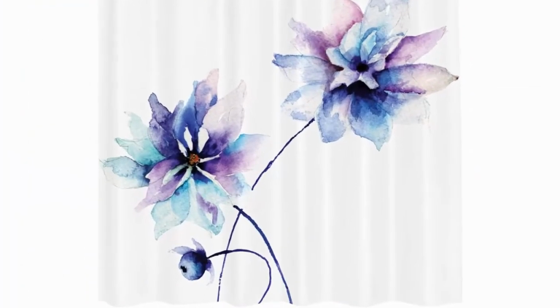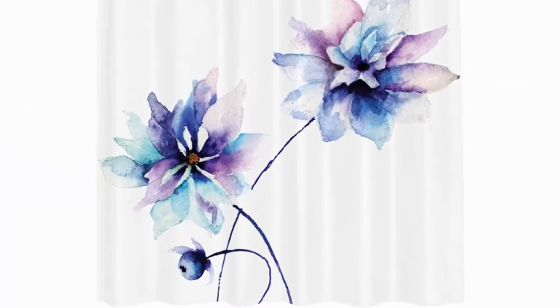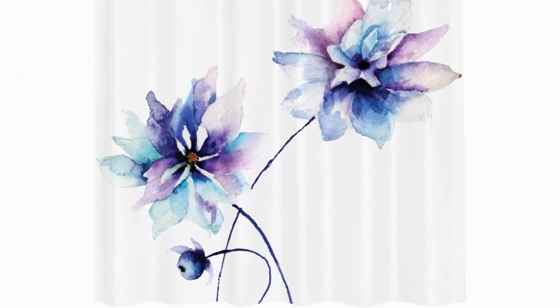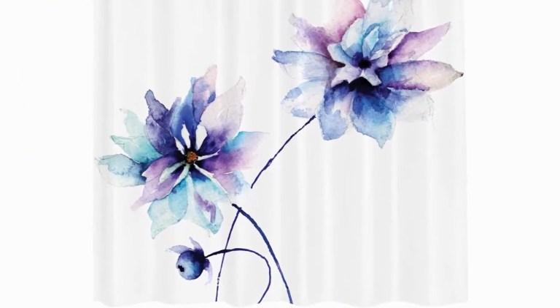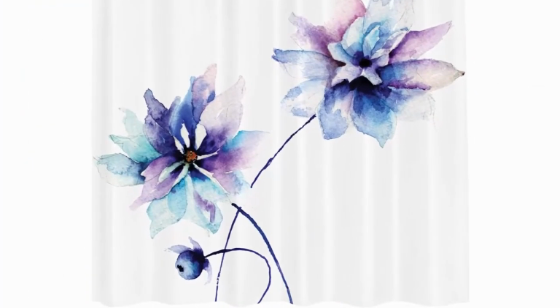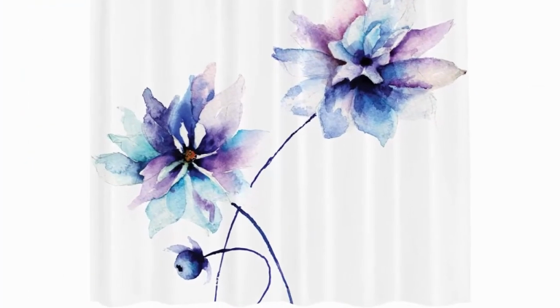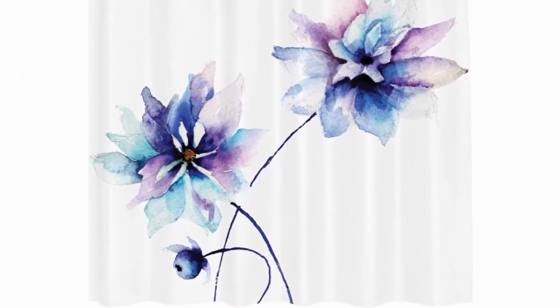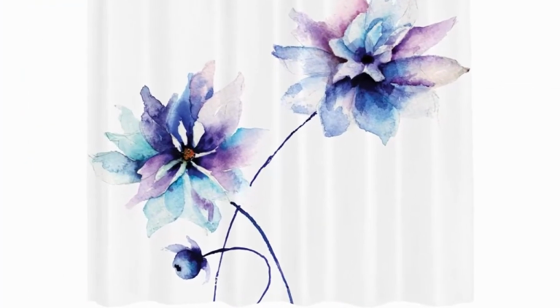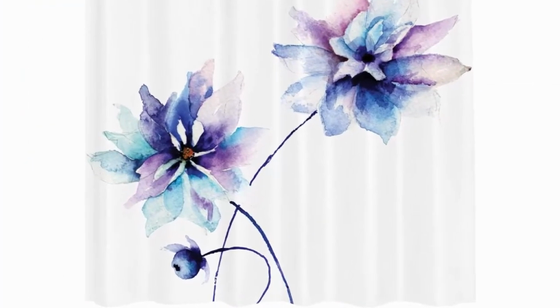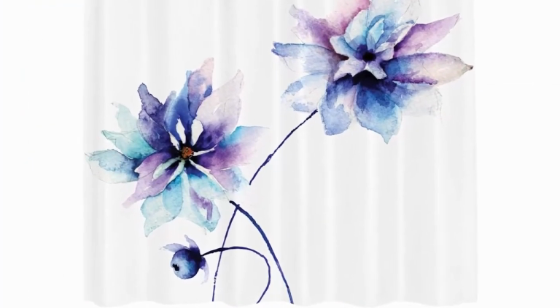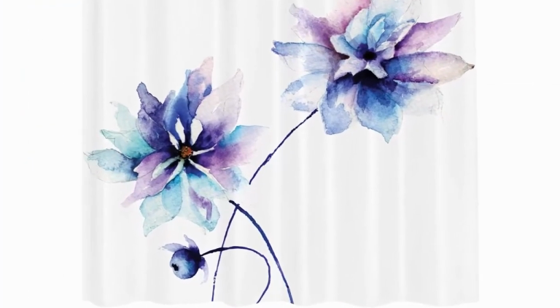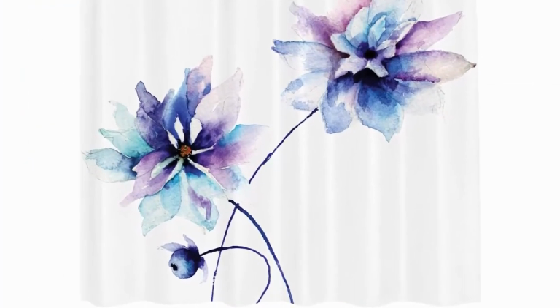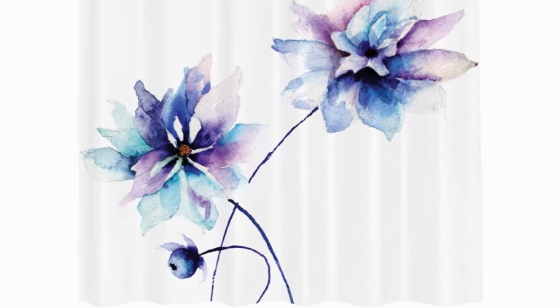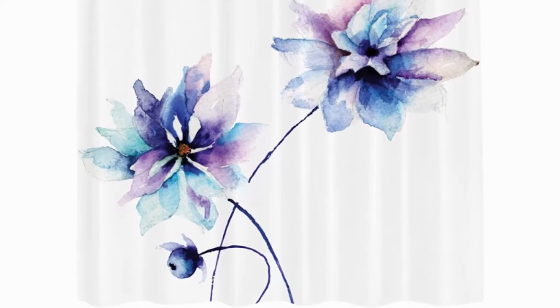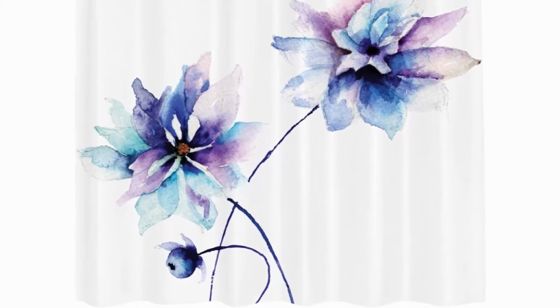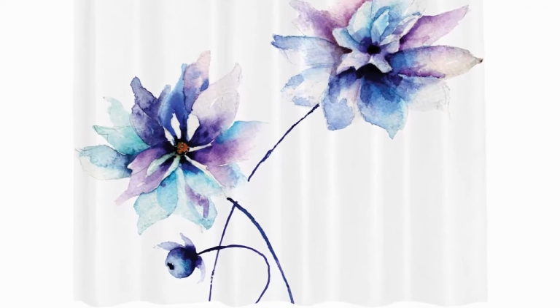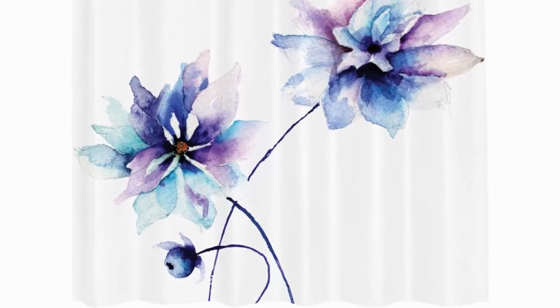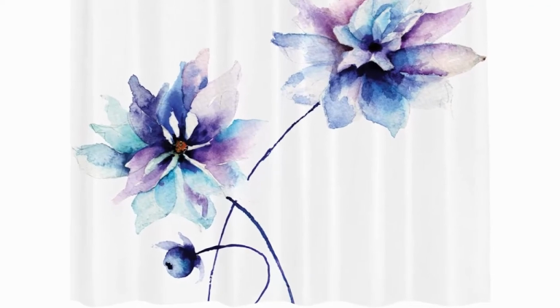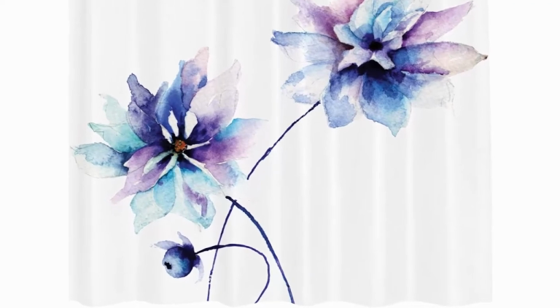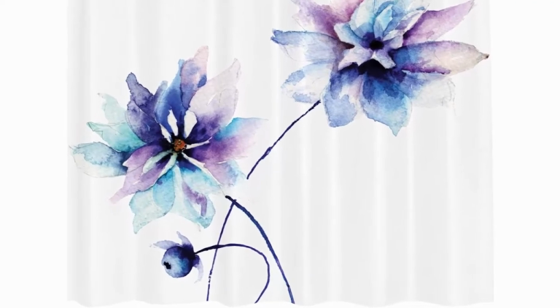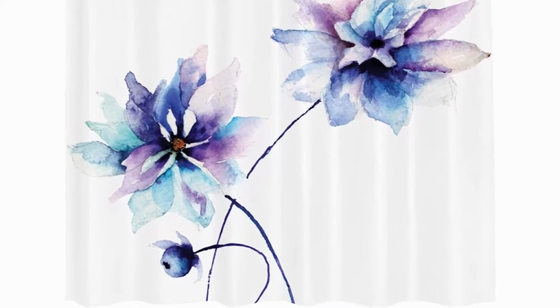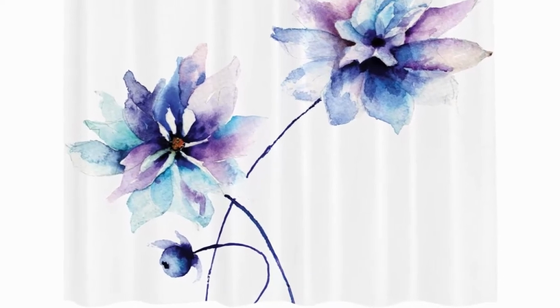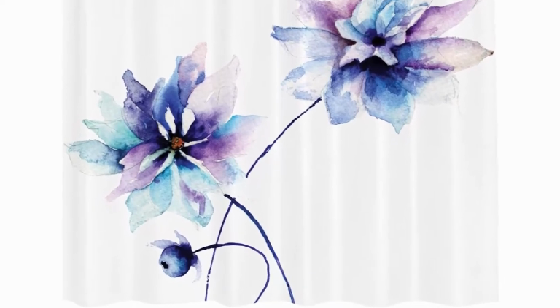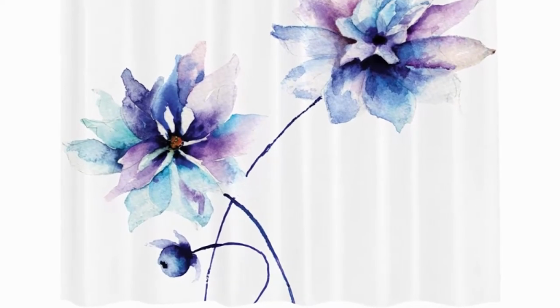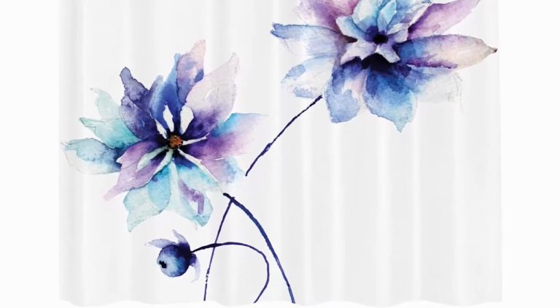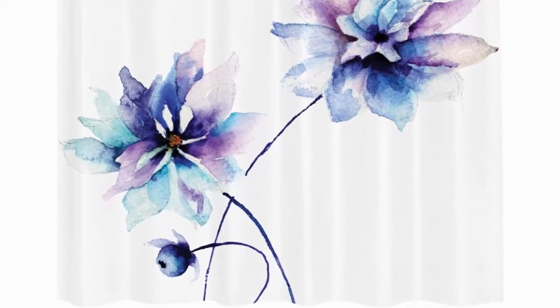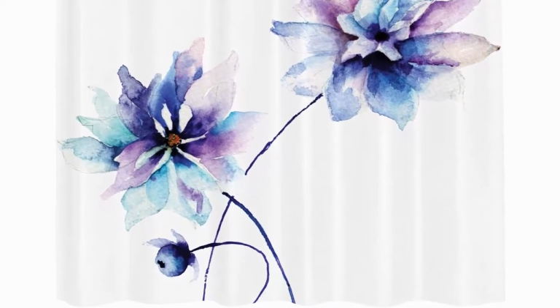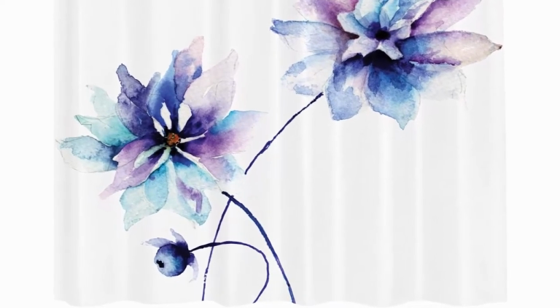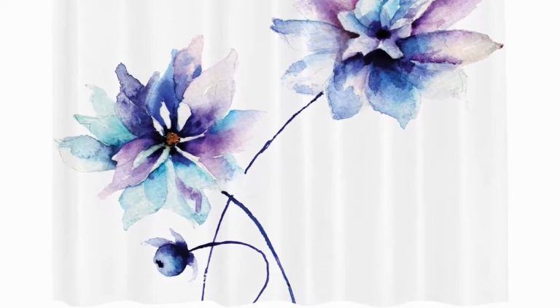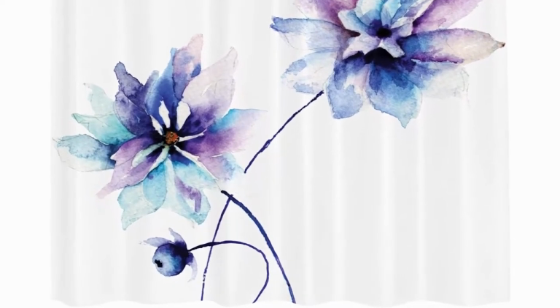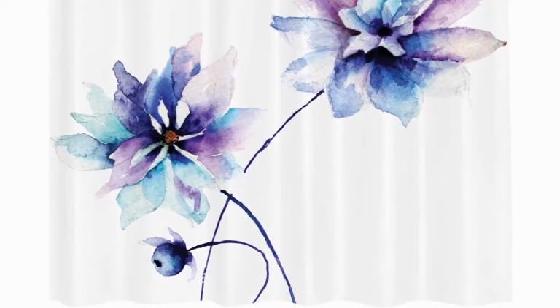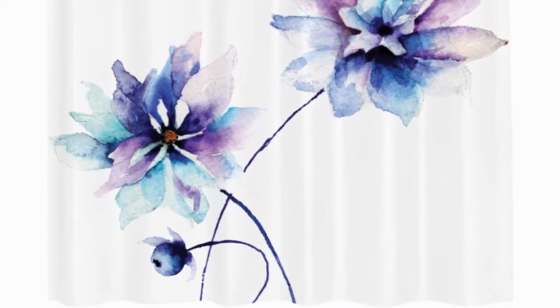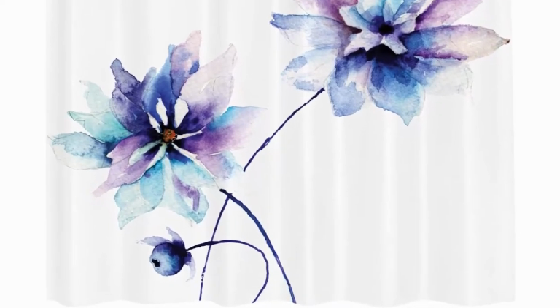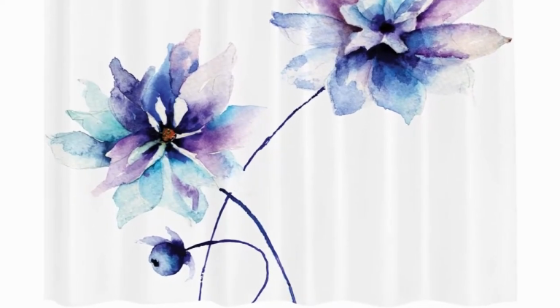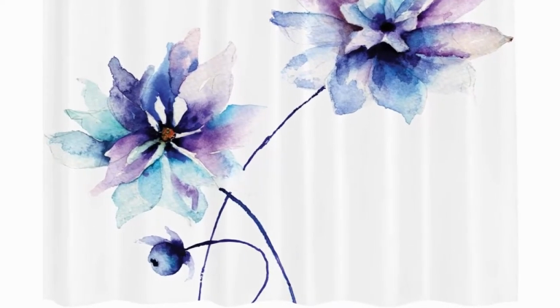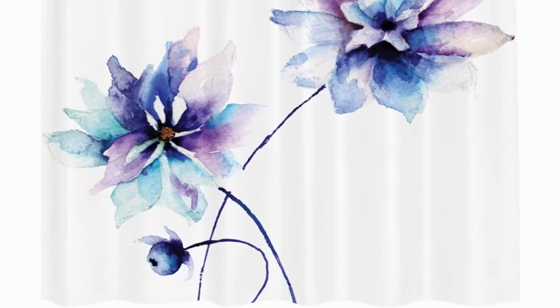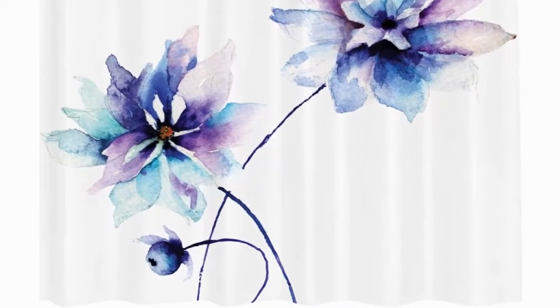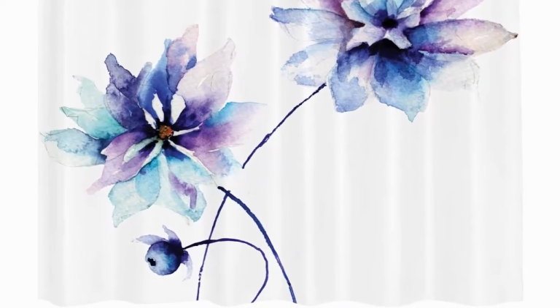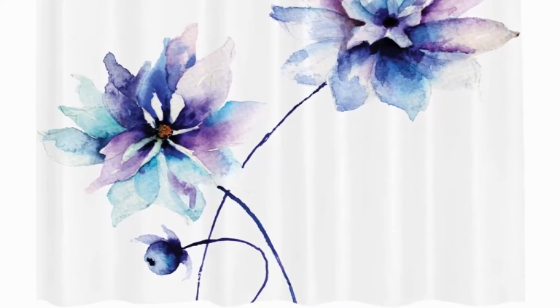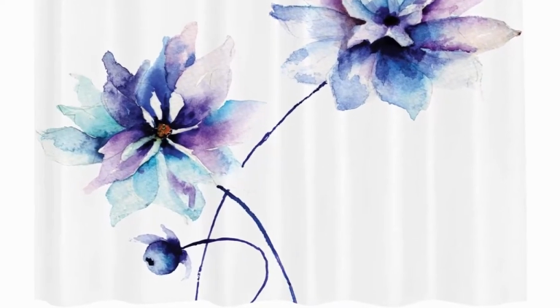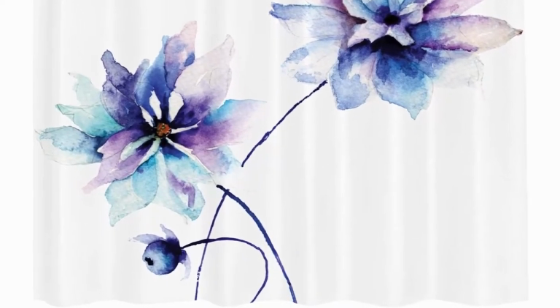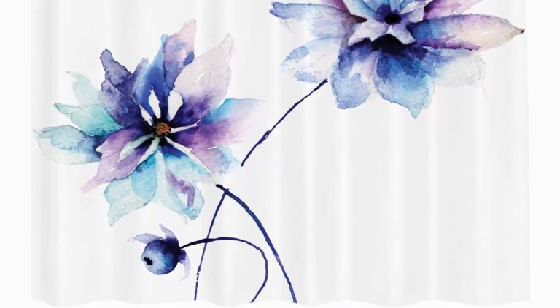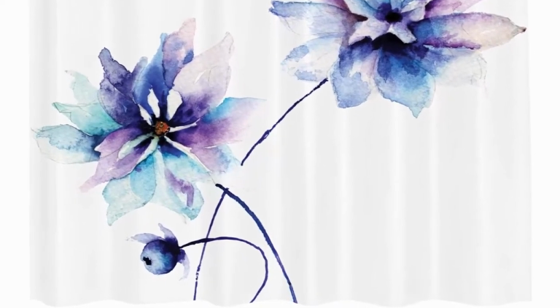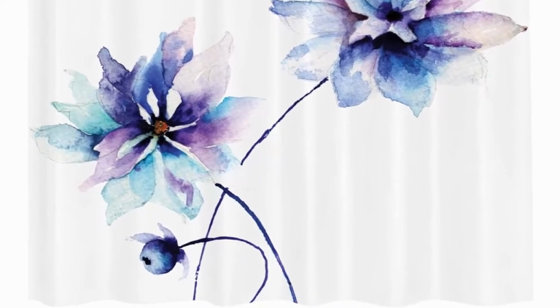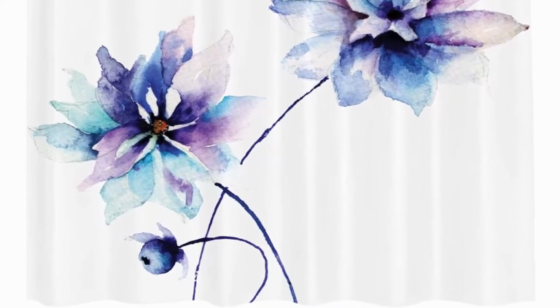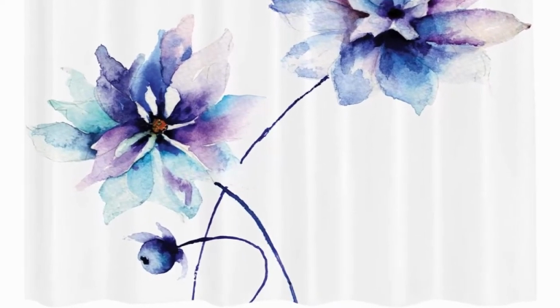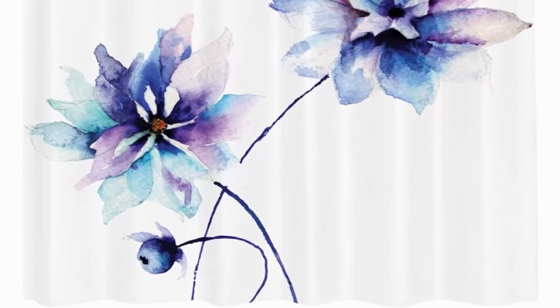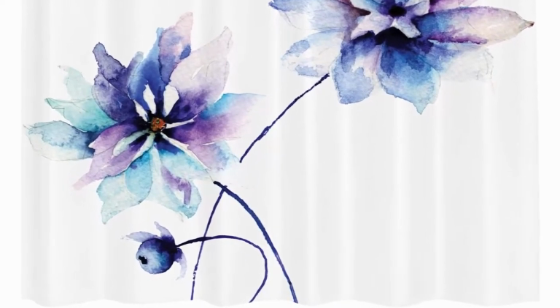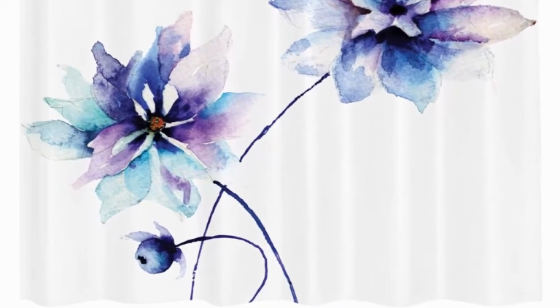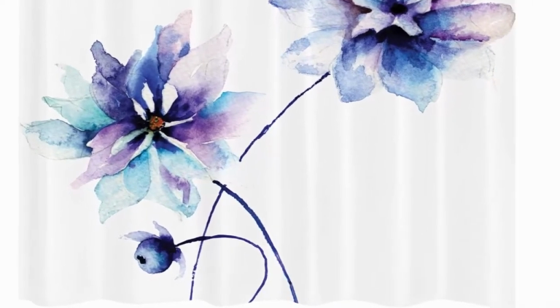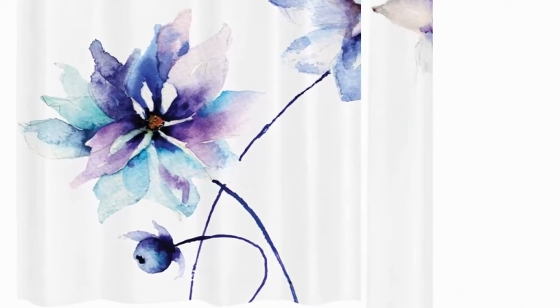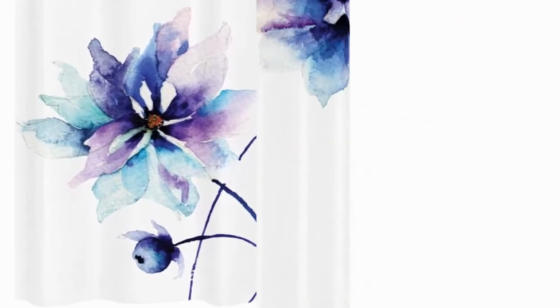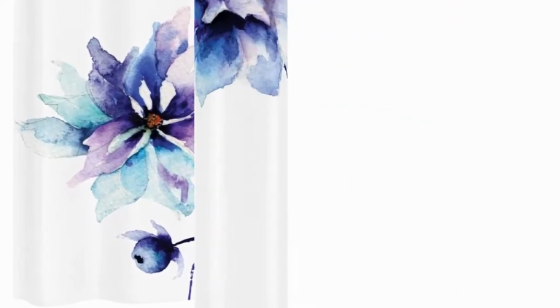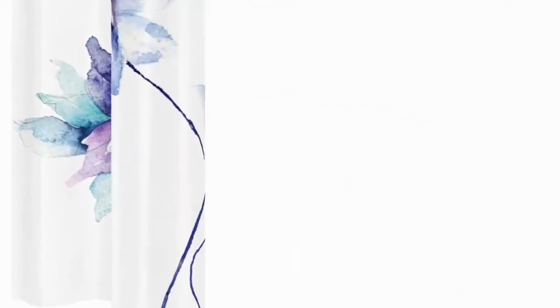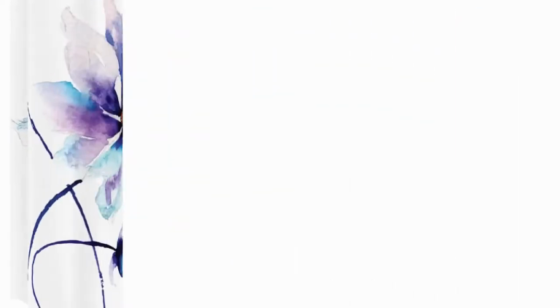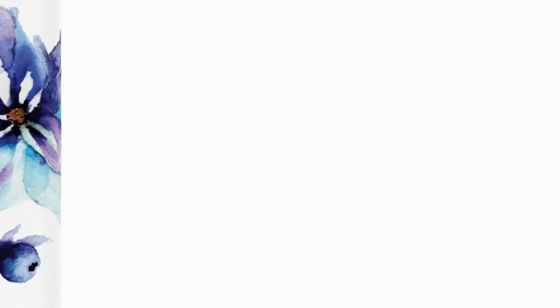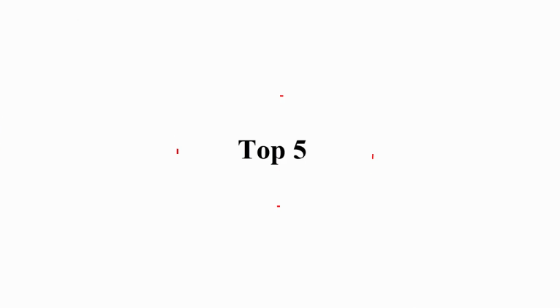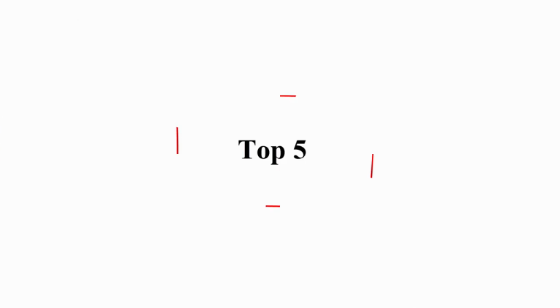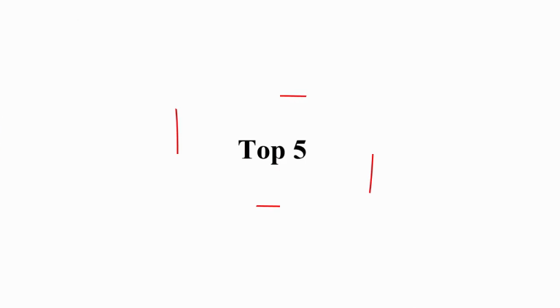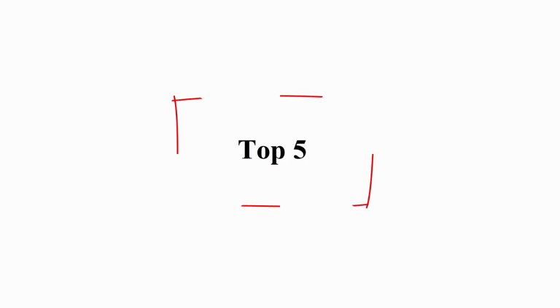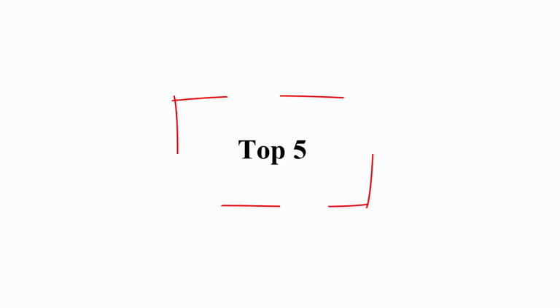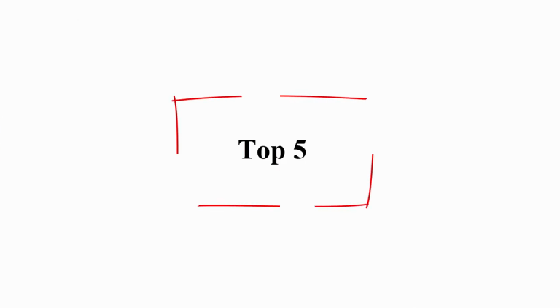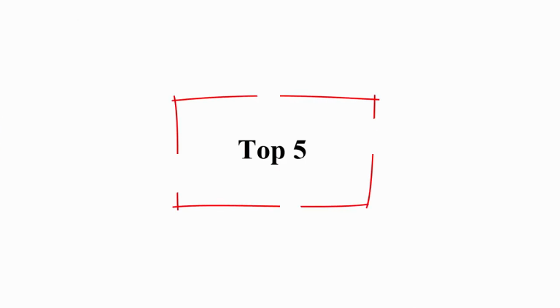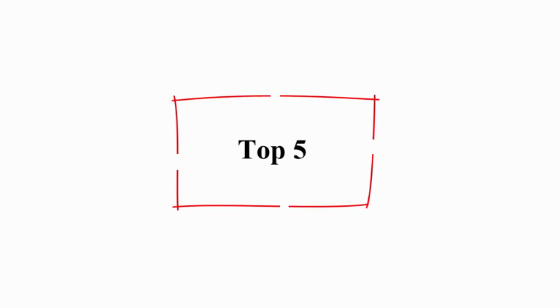Designer artwork — not a common usual shower curtain you can find anywhere. Unique, genuine, fun. Top 5.